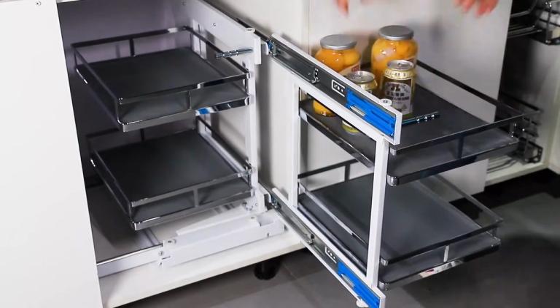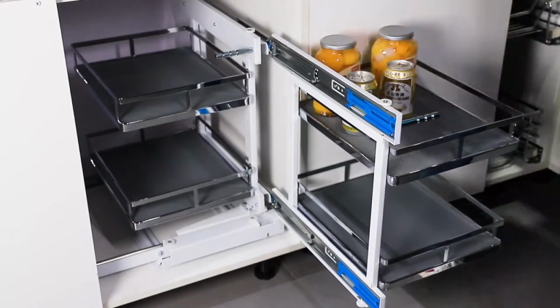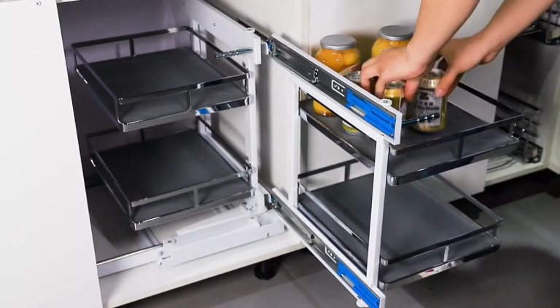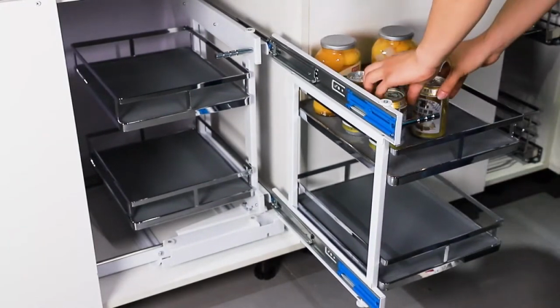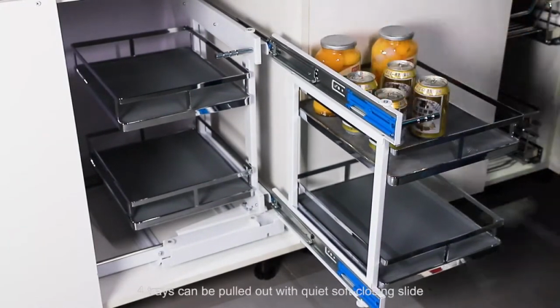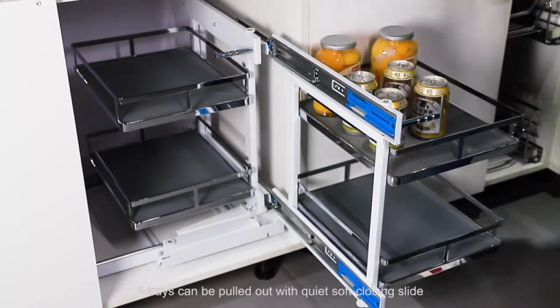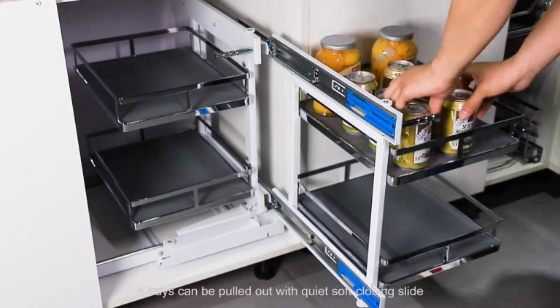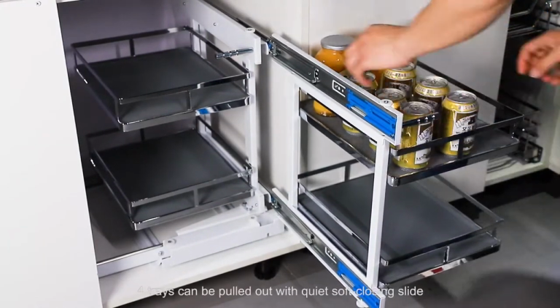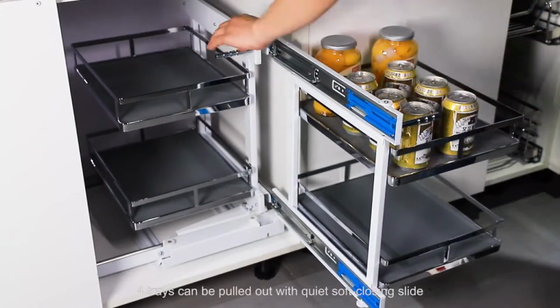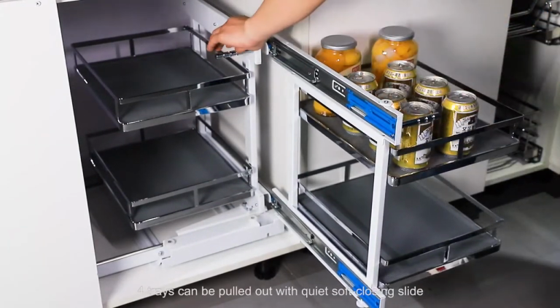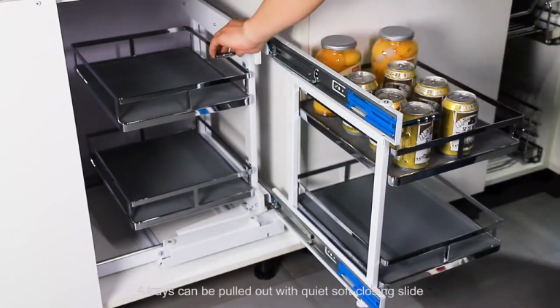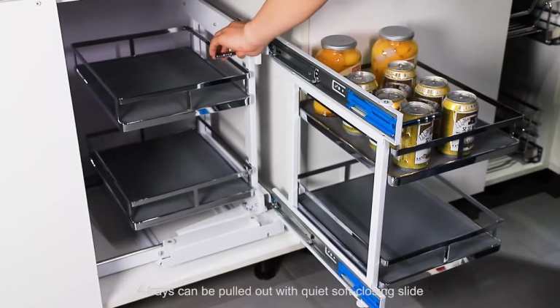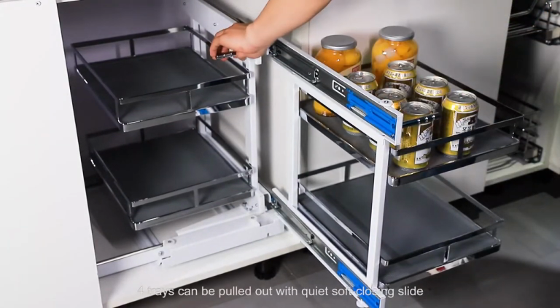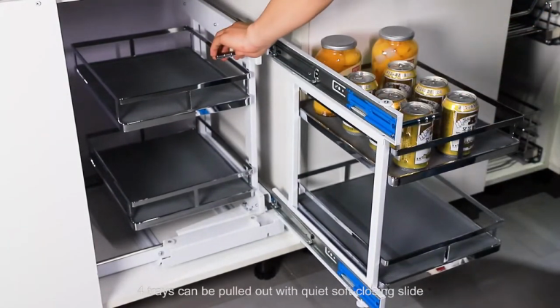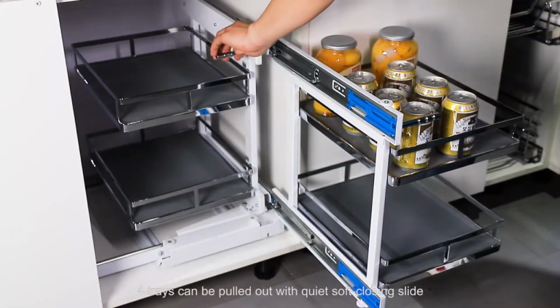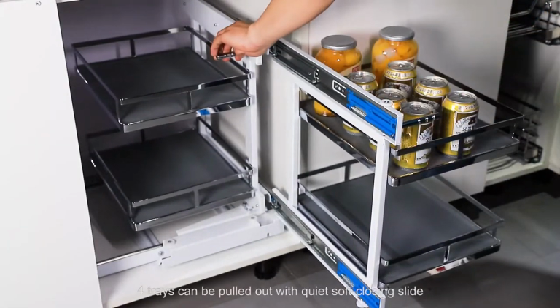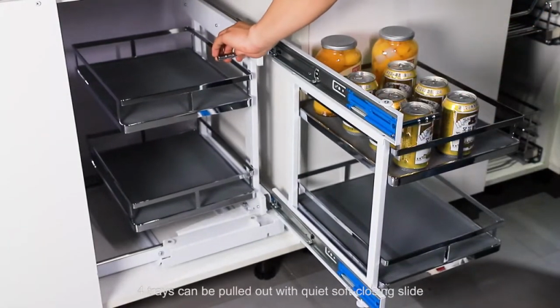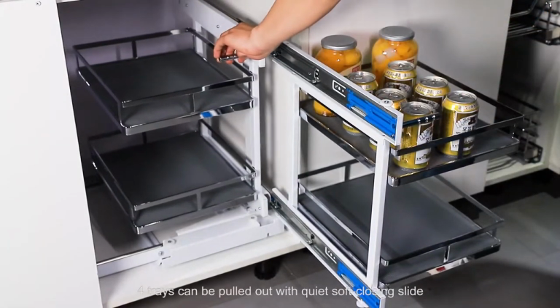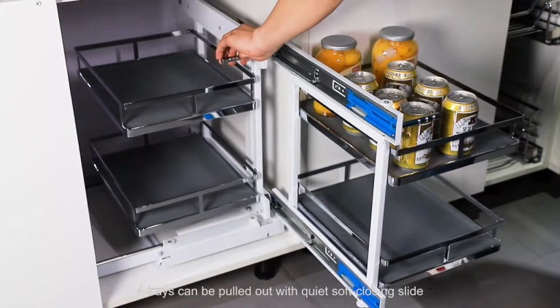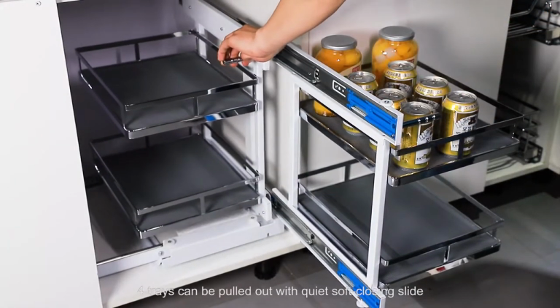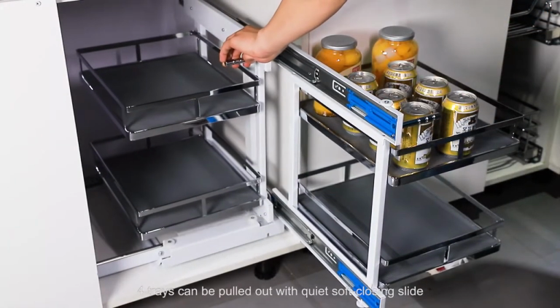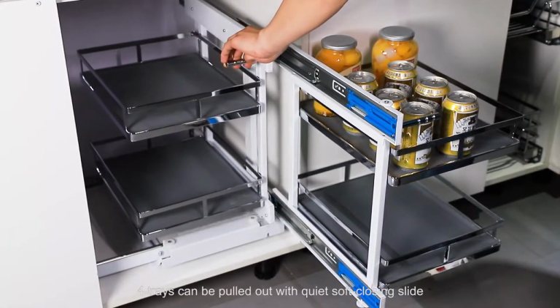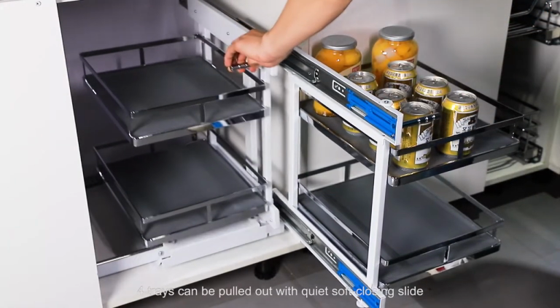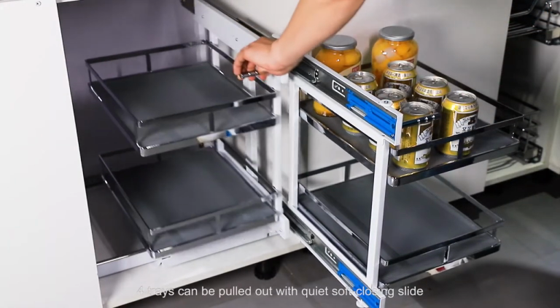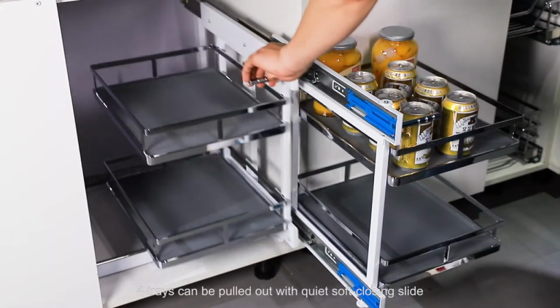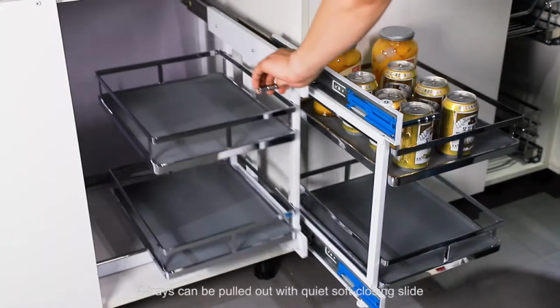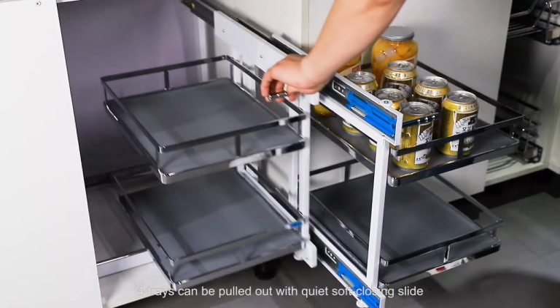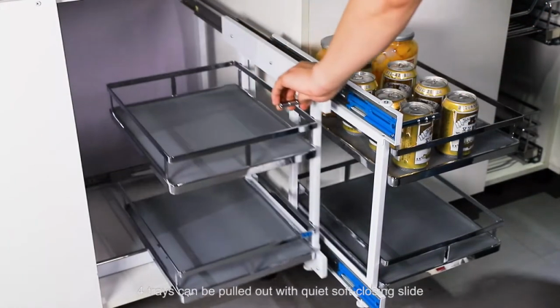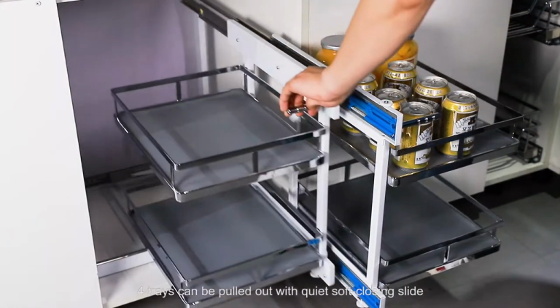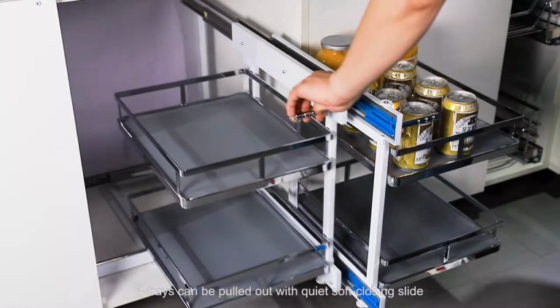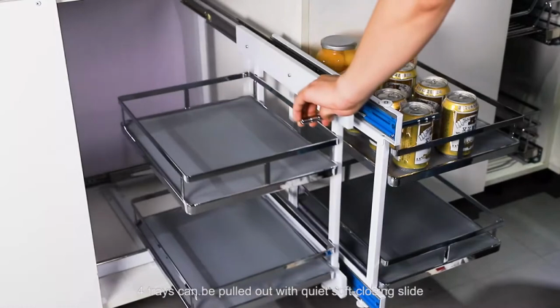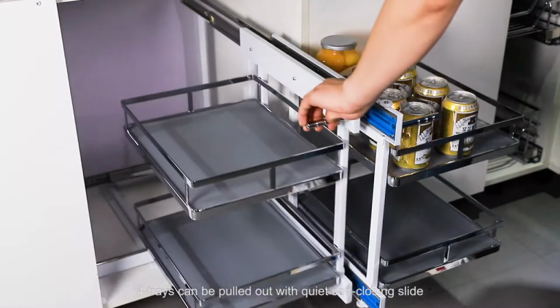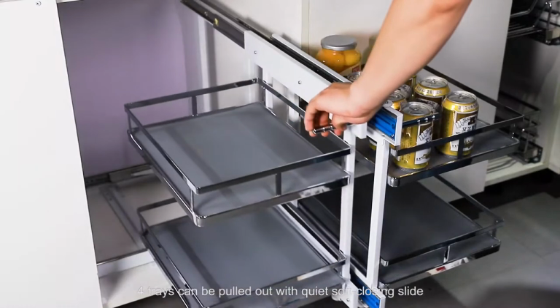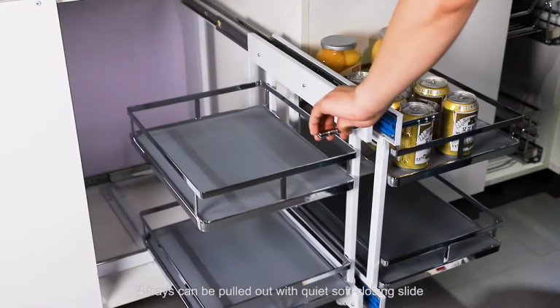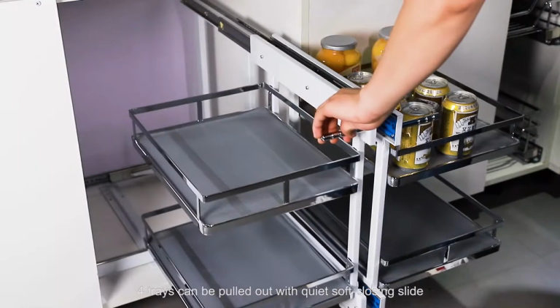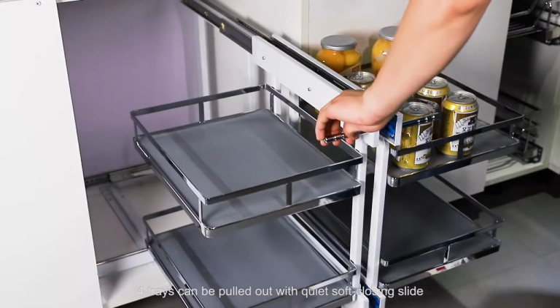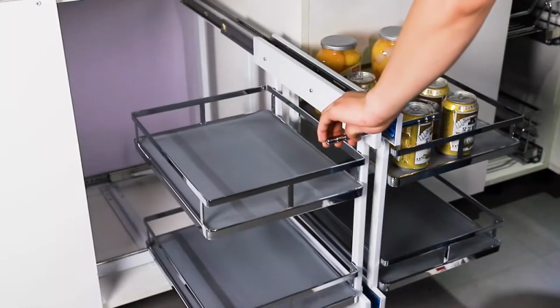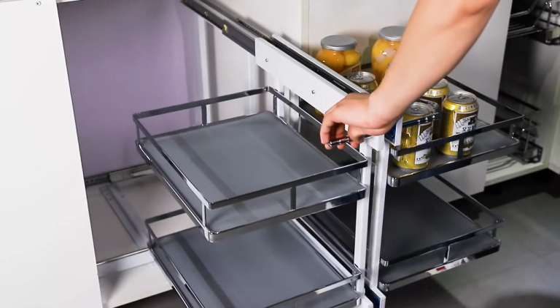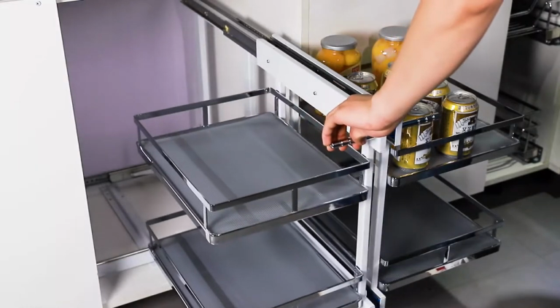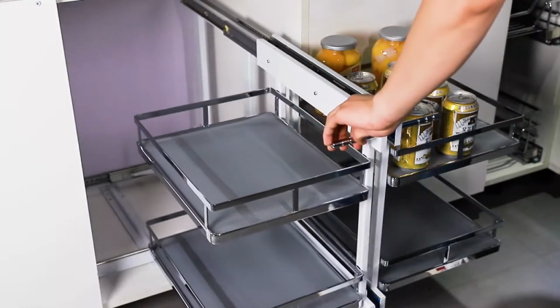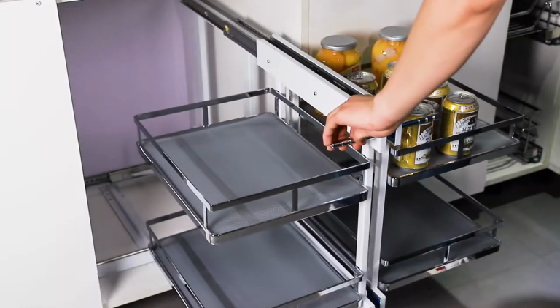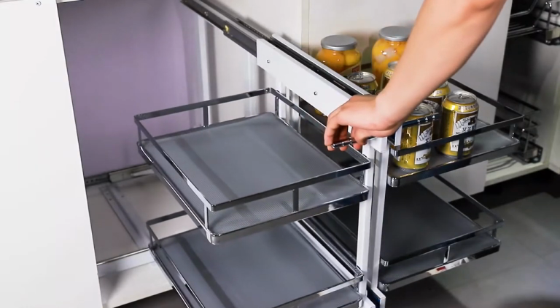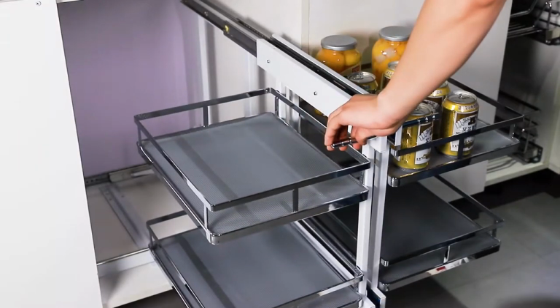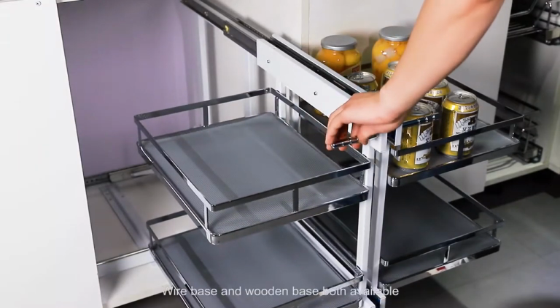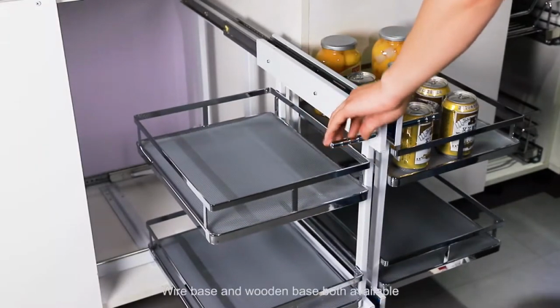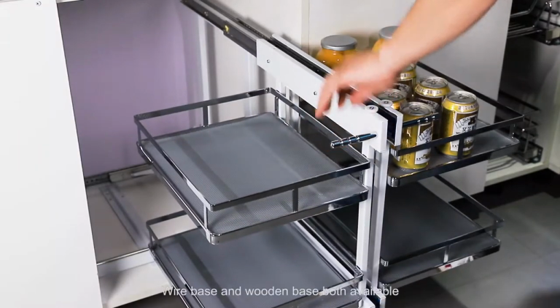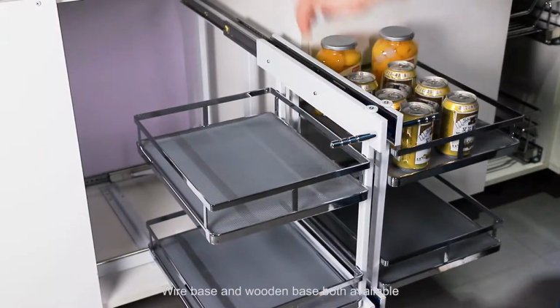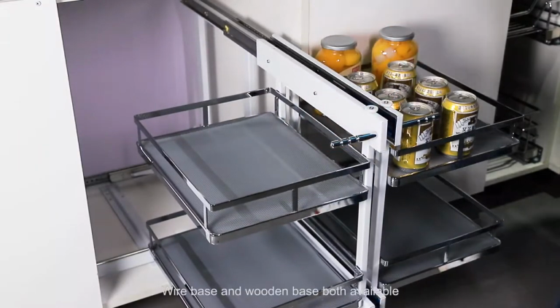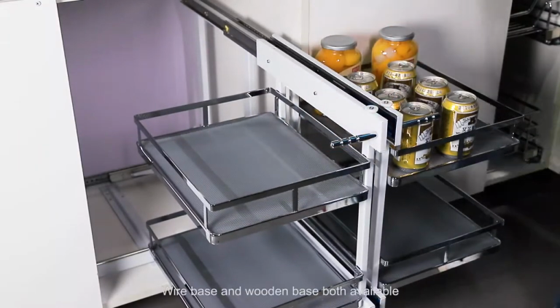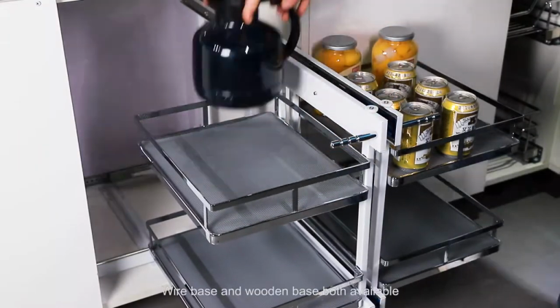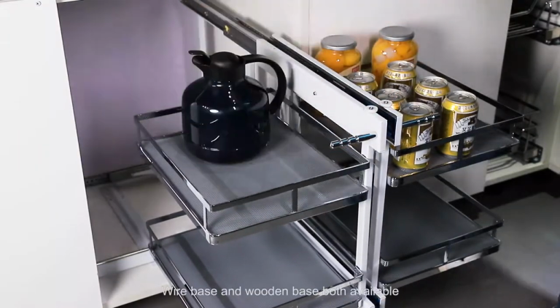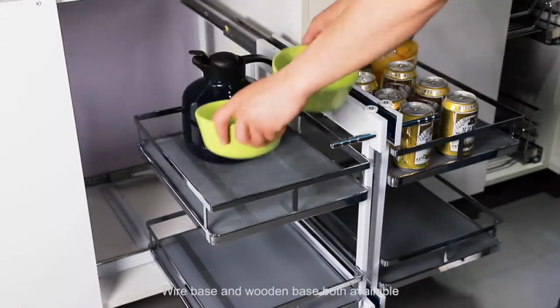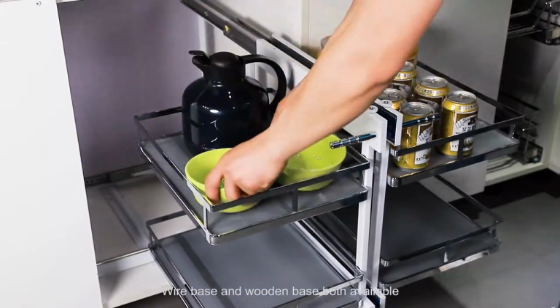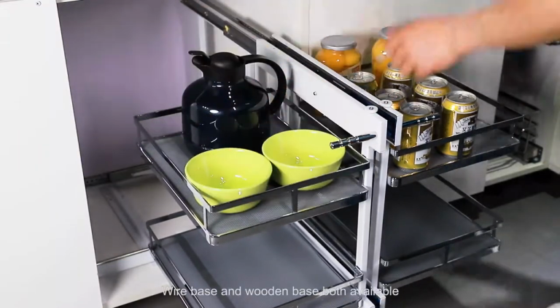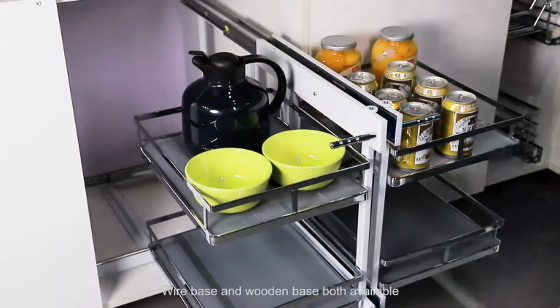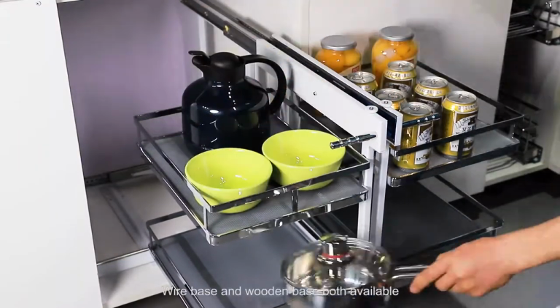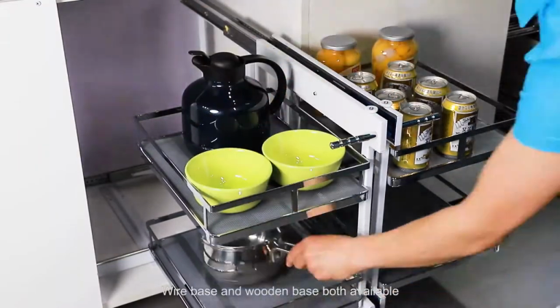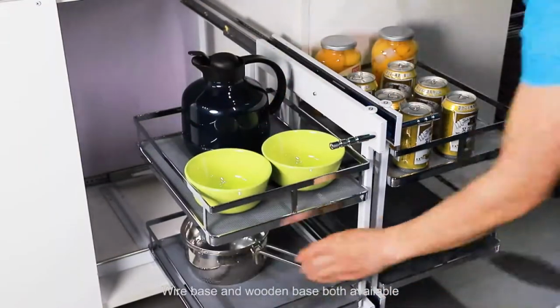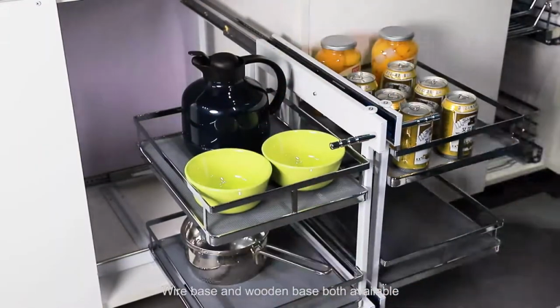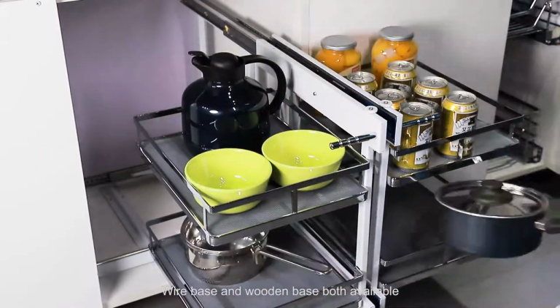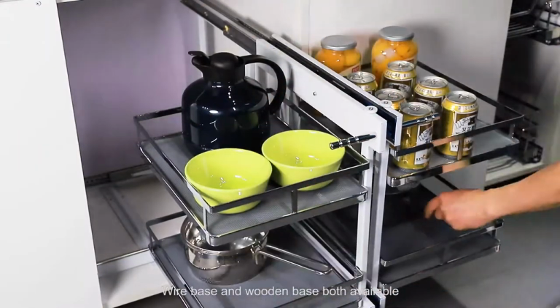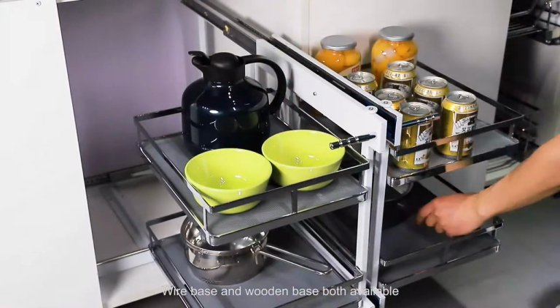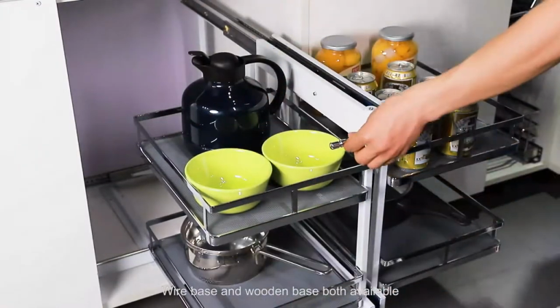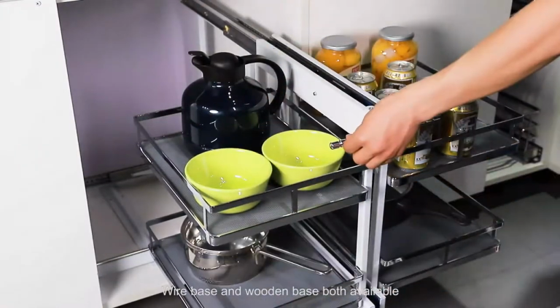Four tiers can be pulled out with quiet soft enclosing slides. Wire base and wooden base are both available.